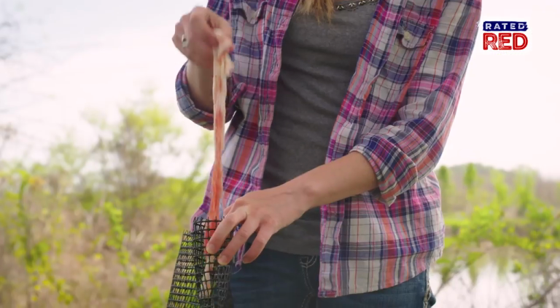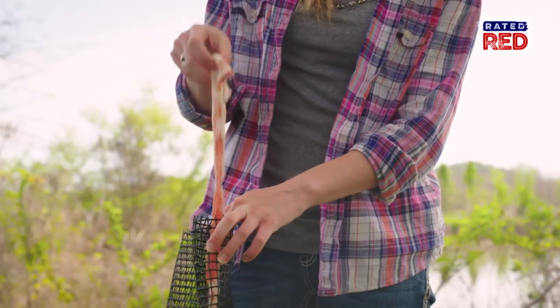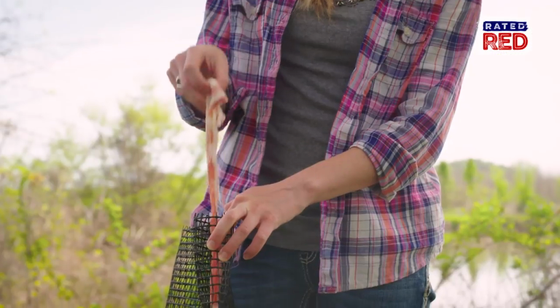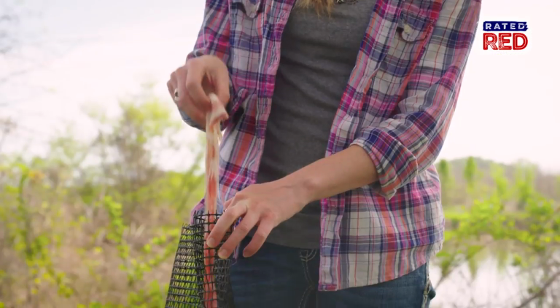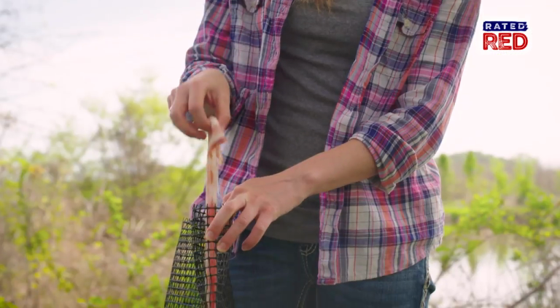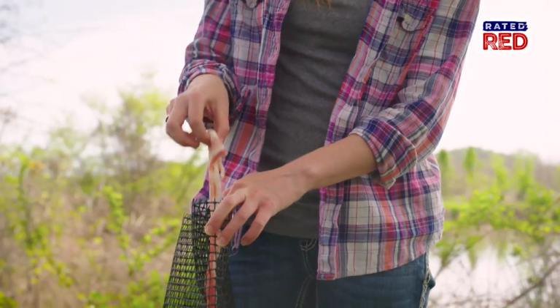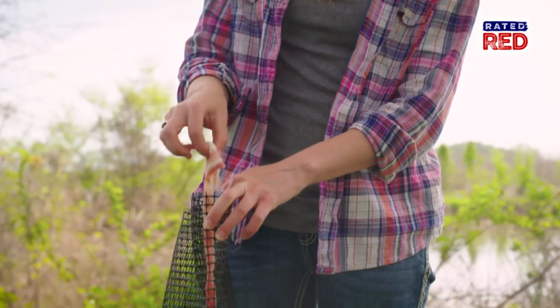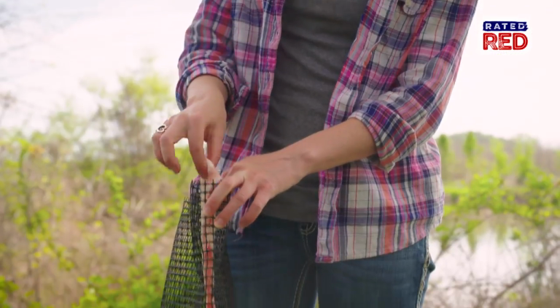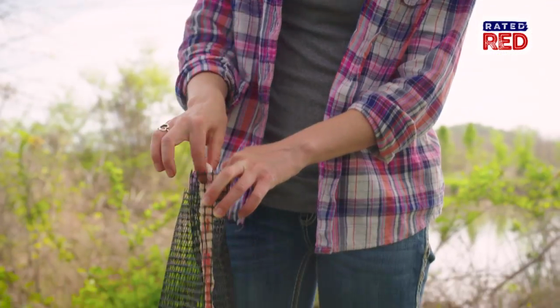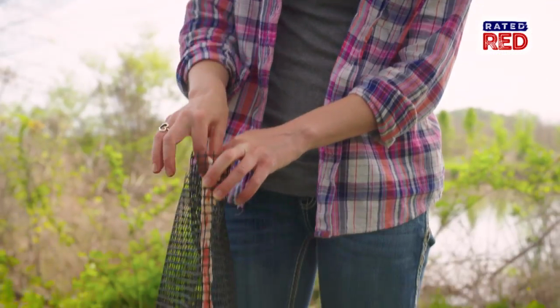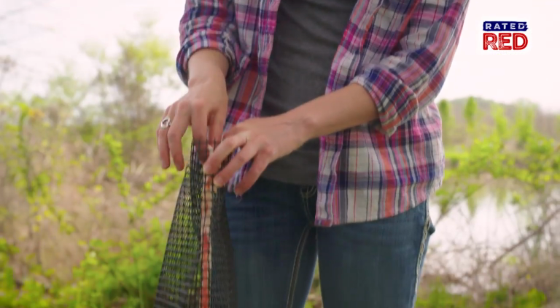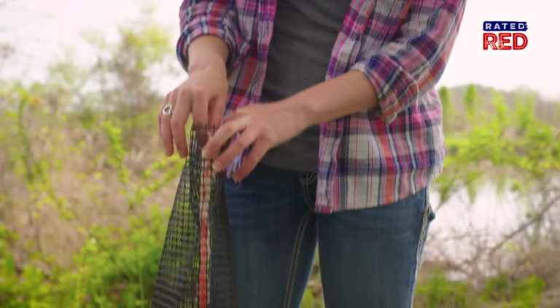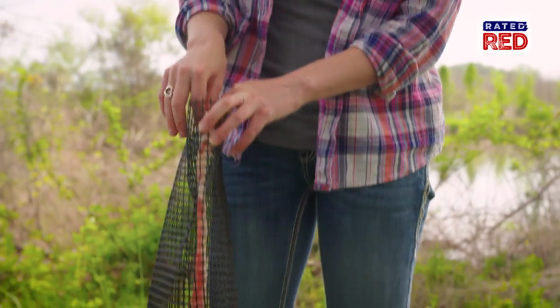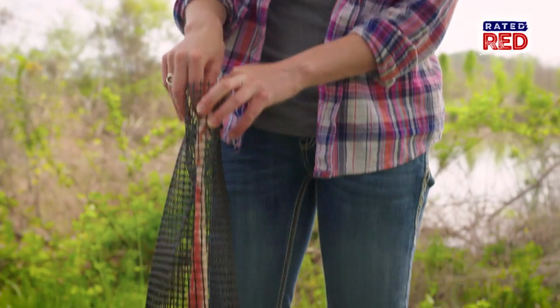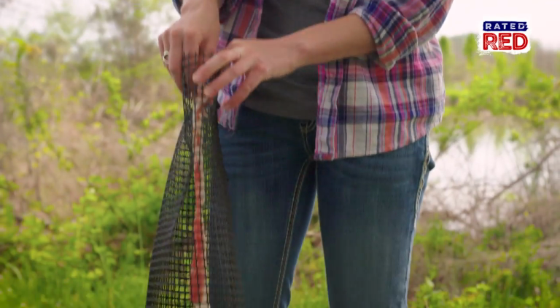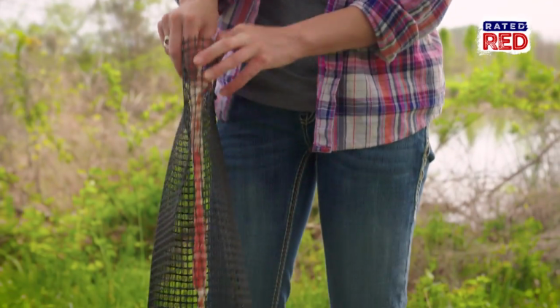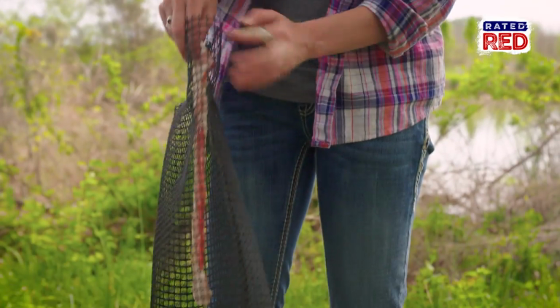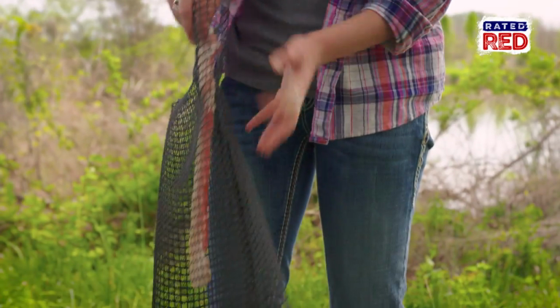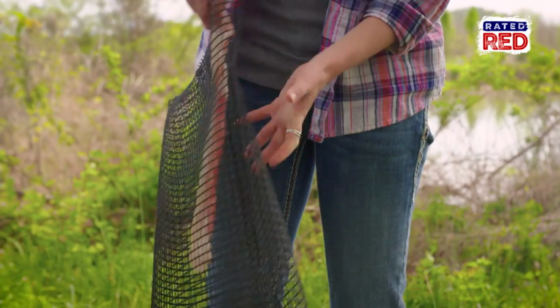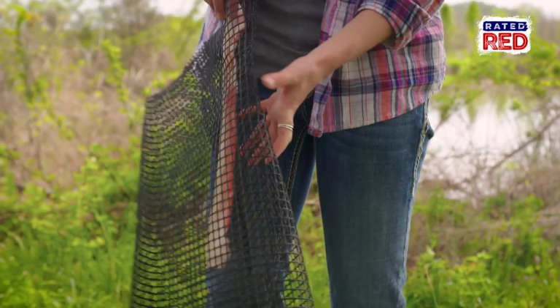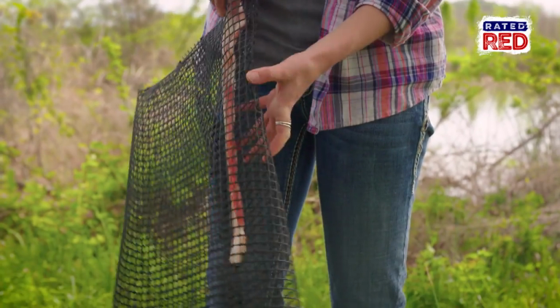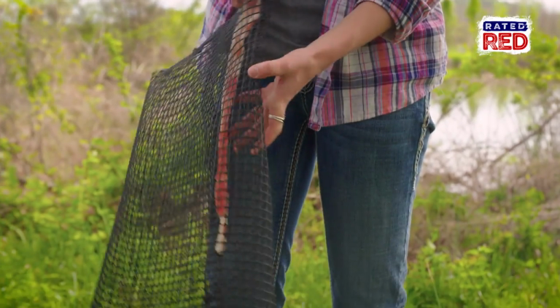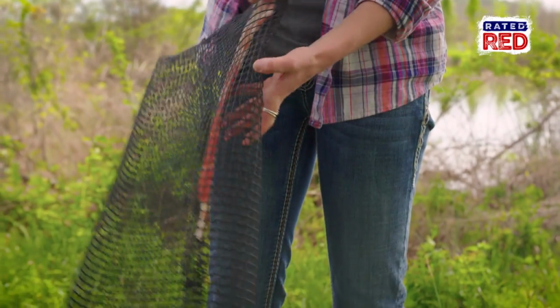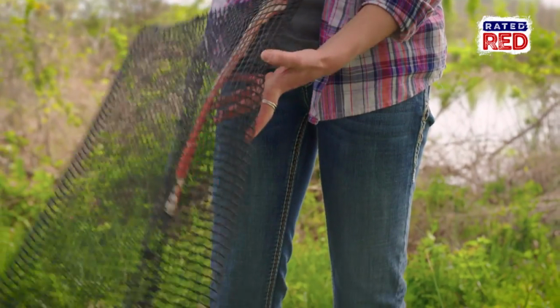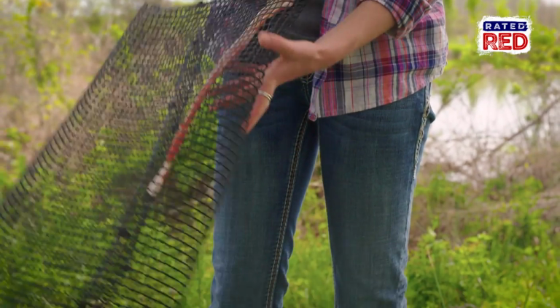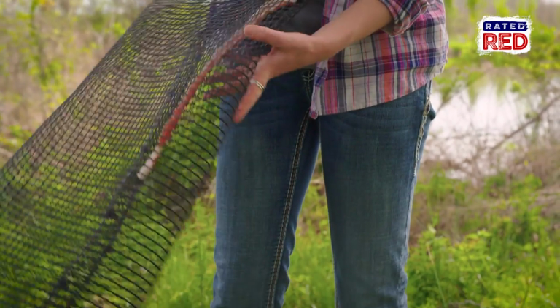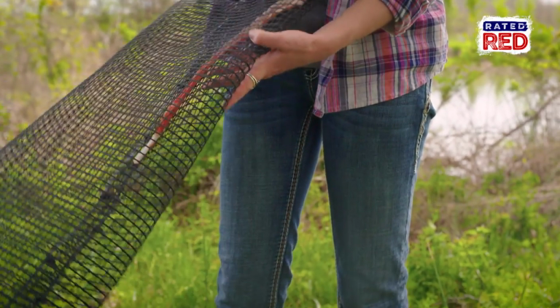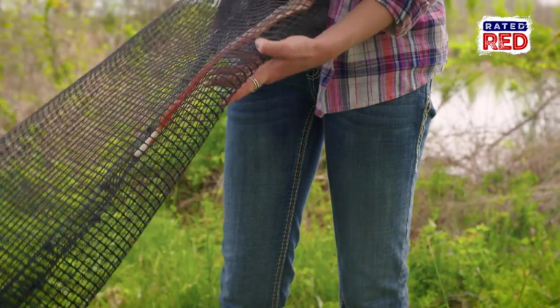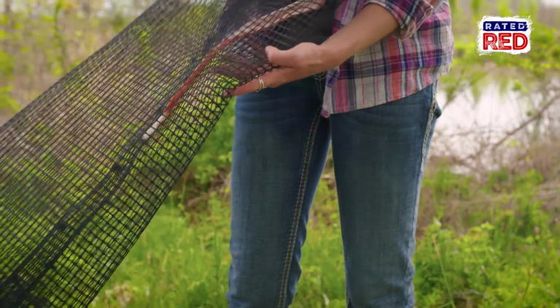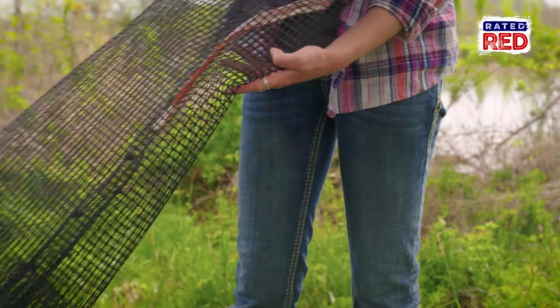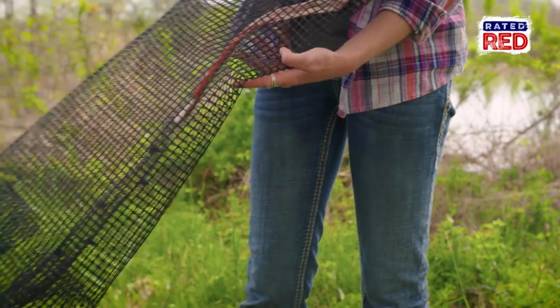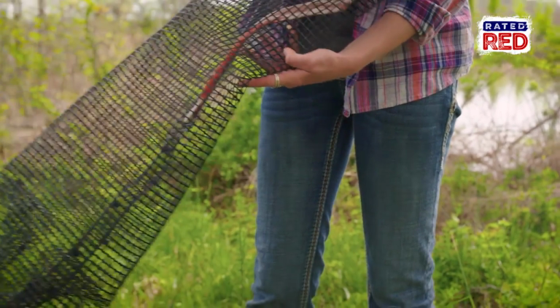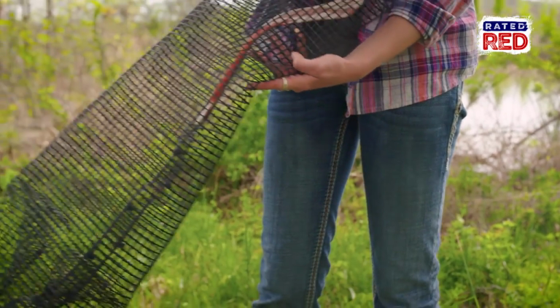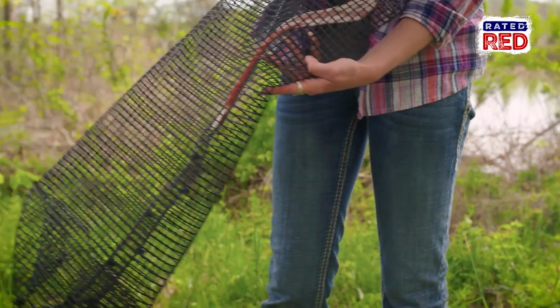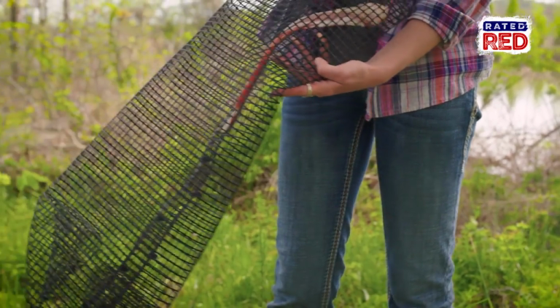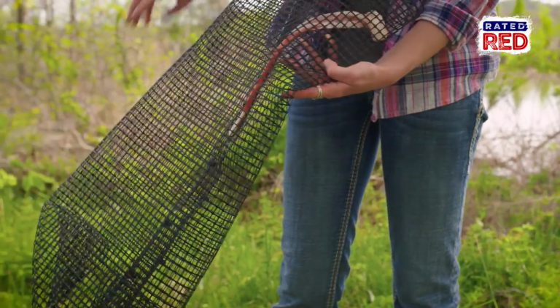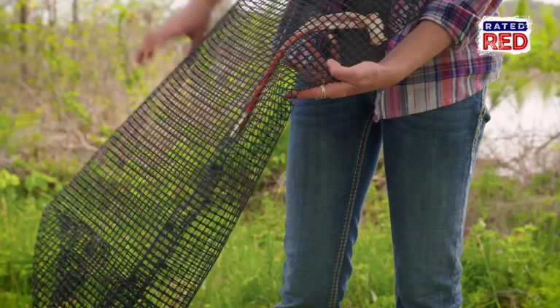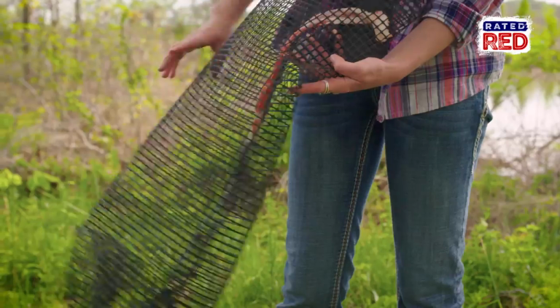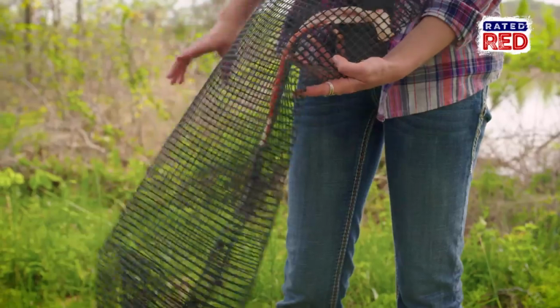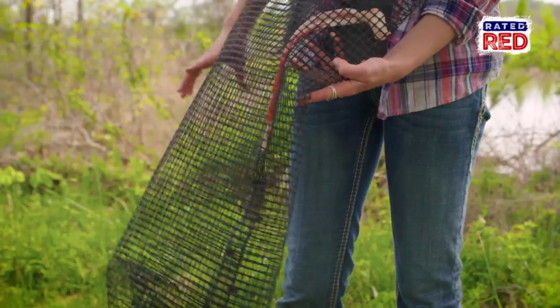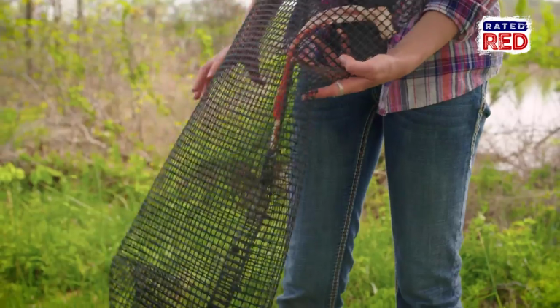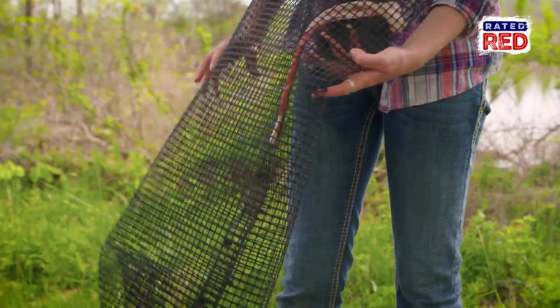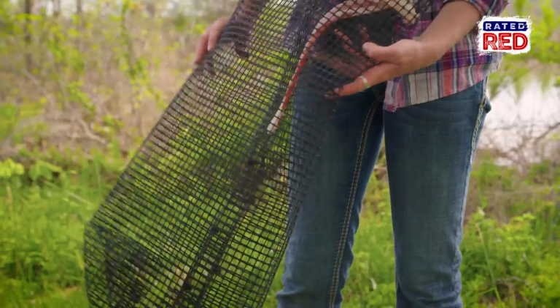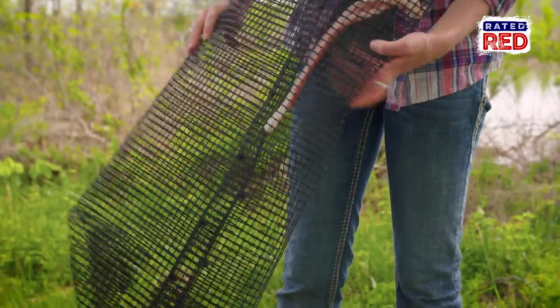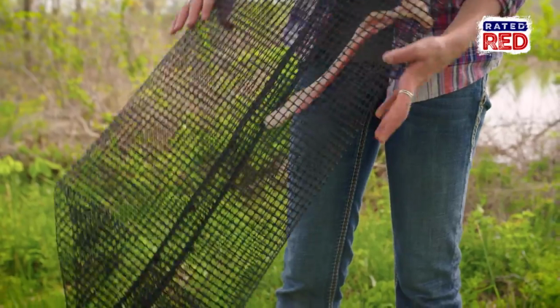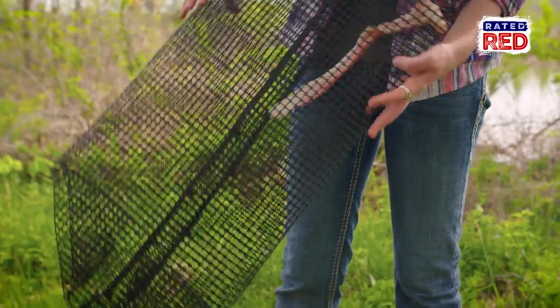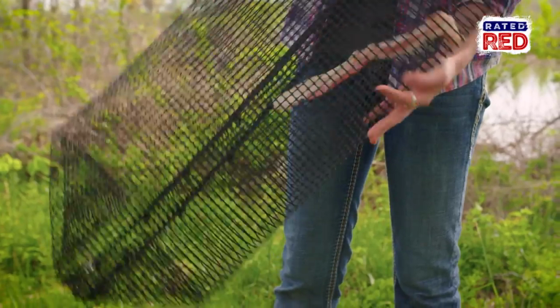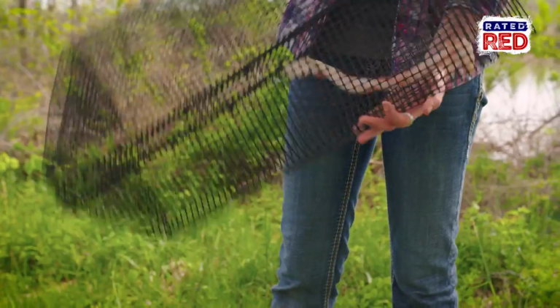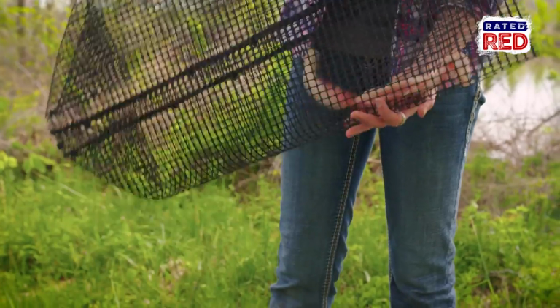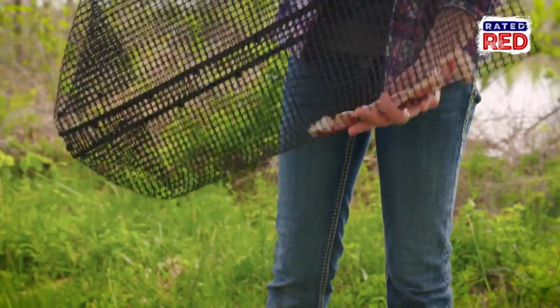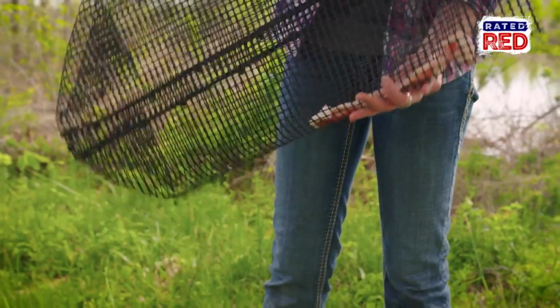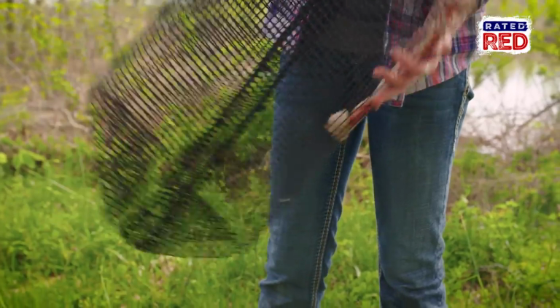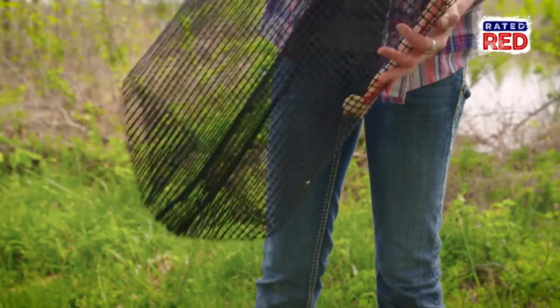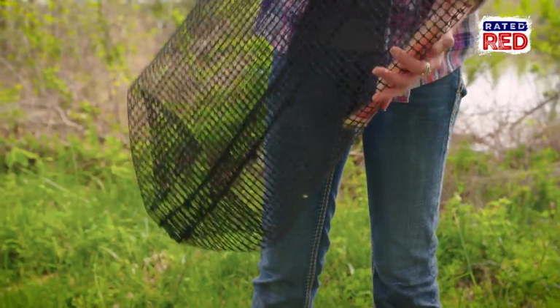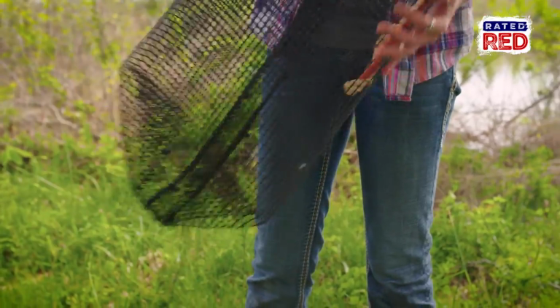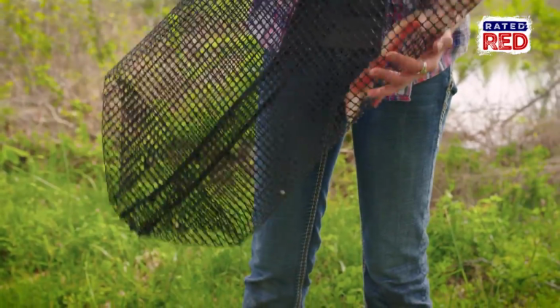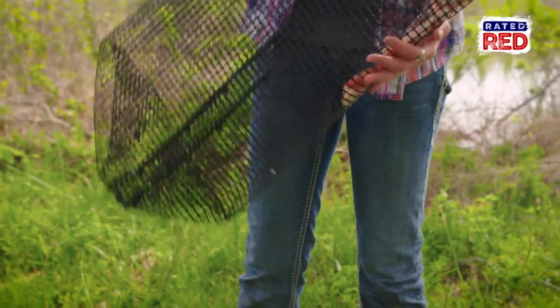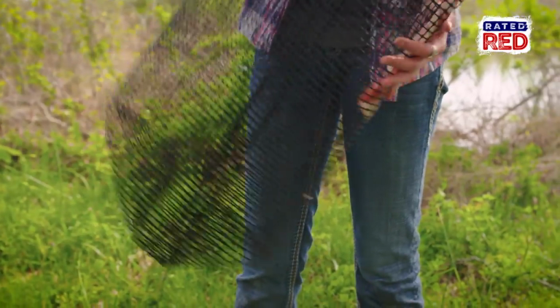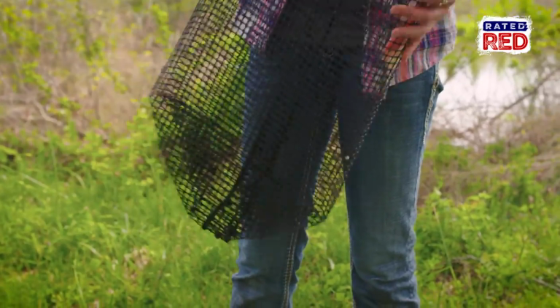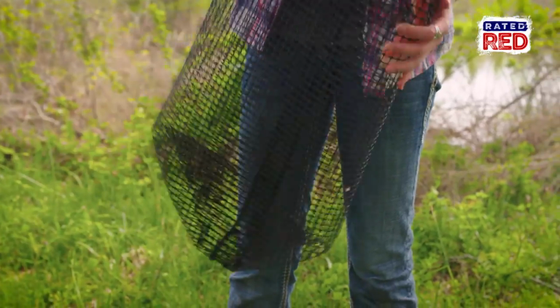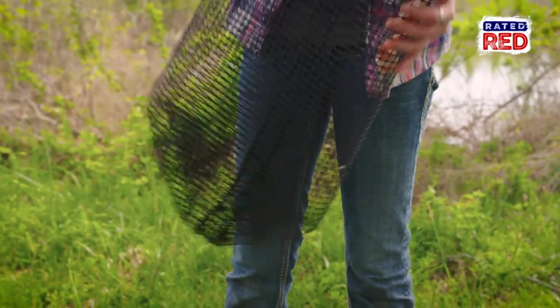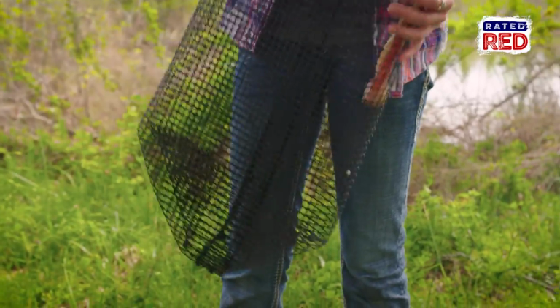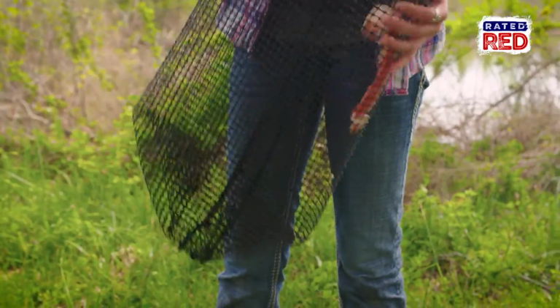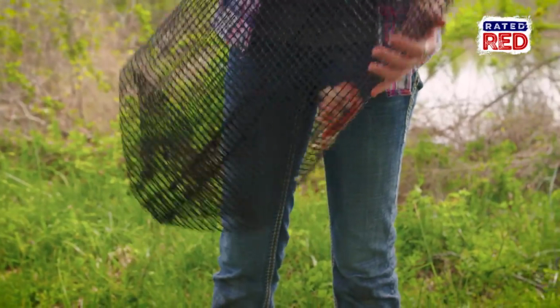To bait the trap, you can try a variety of attractions including dog food, fish parts, or good old bacon like we have here.